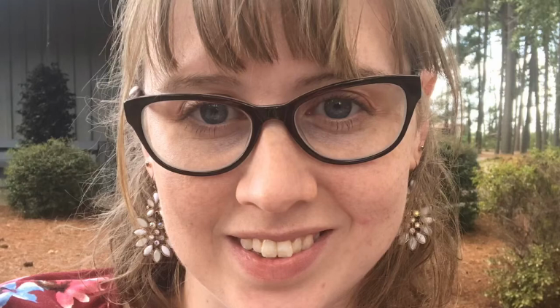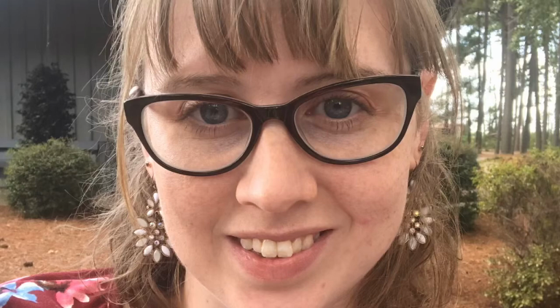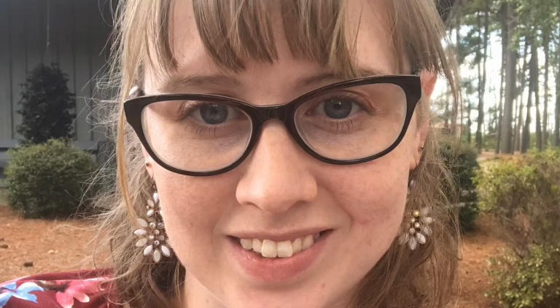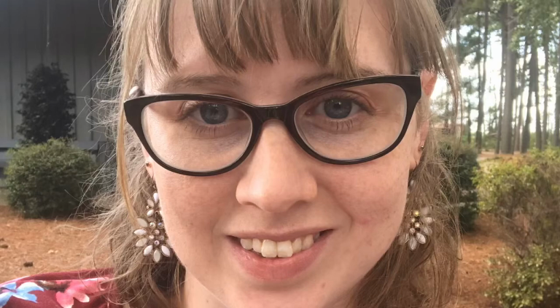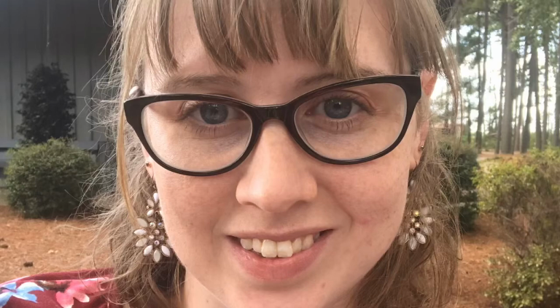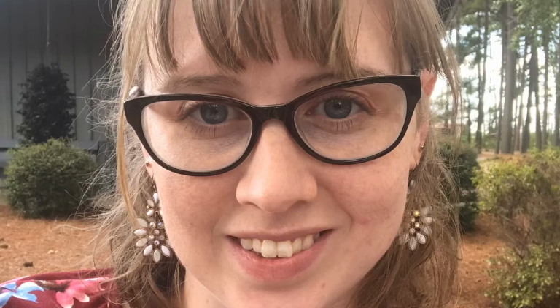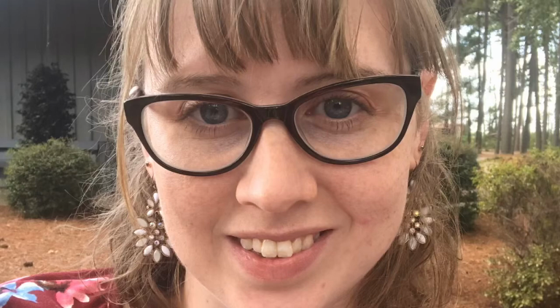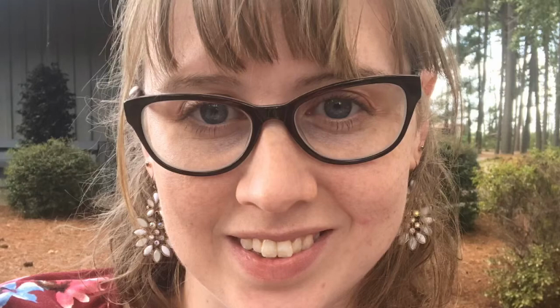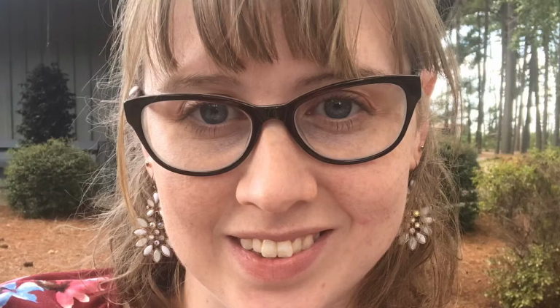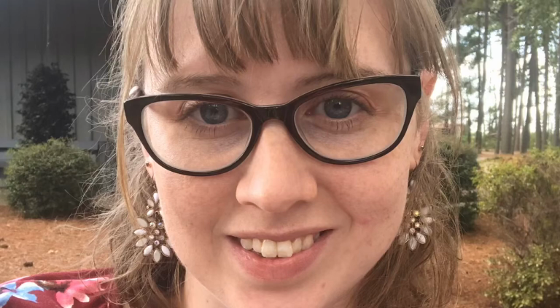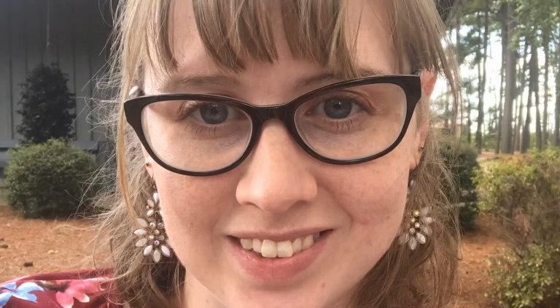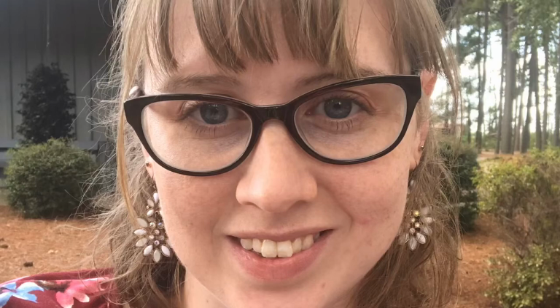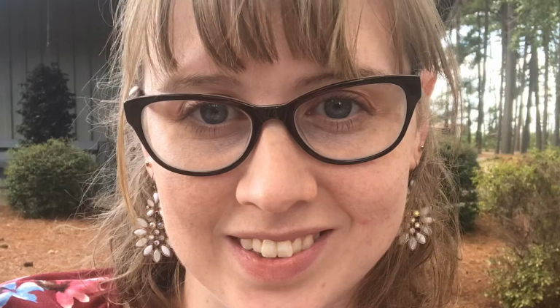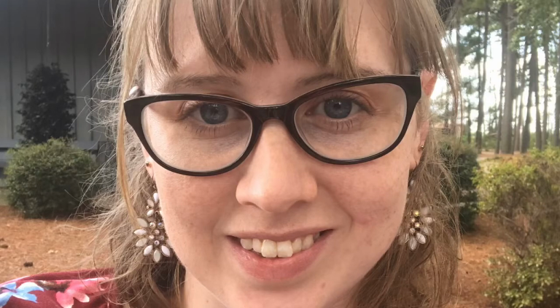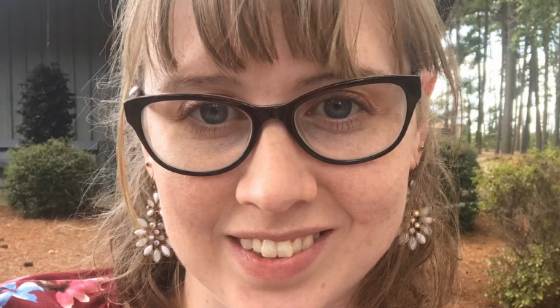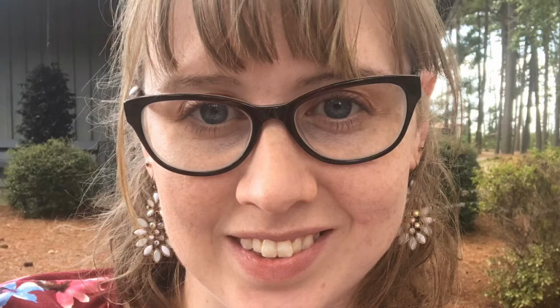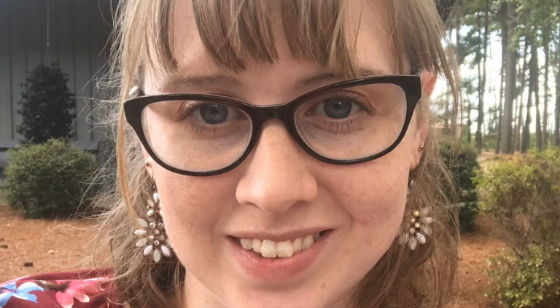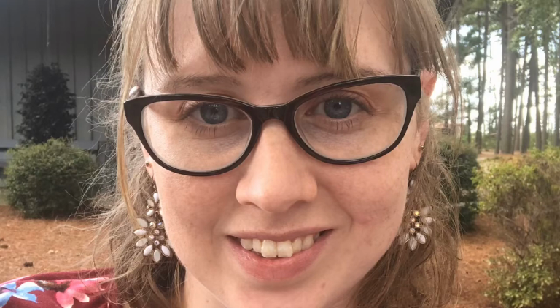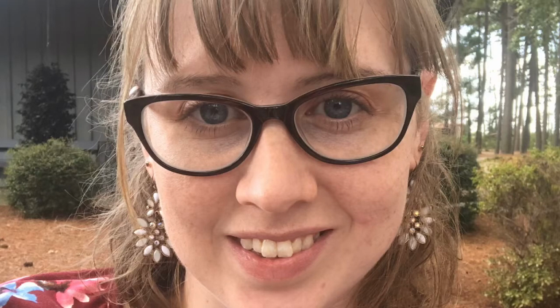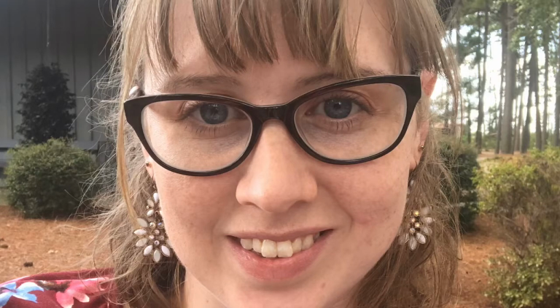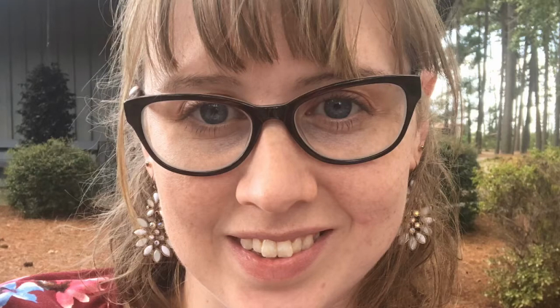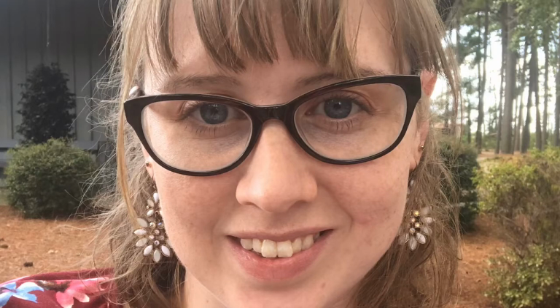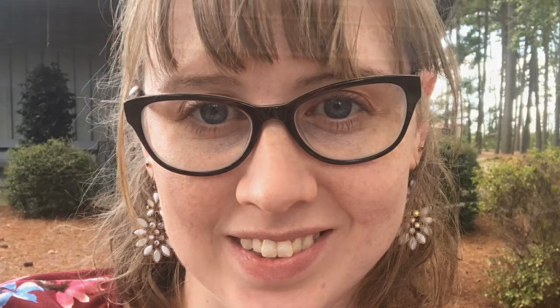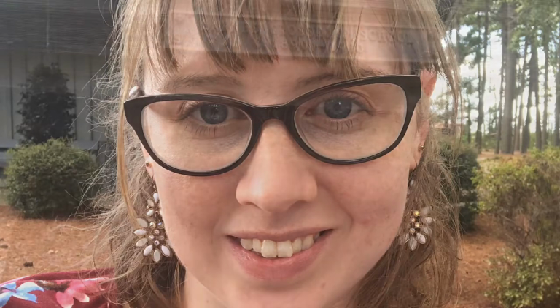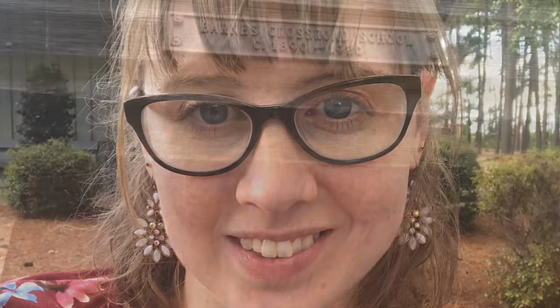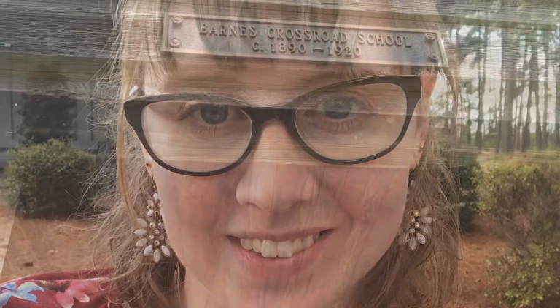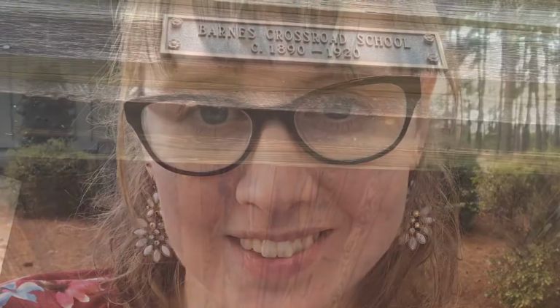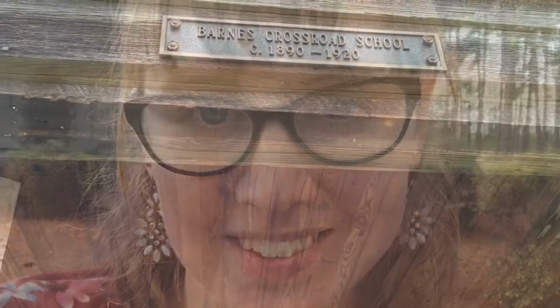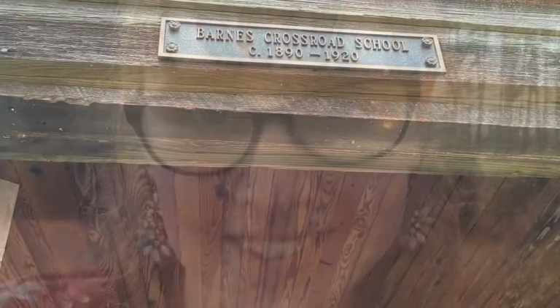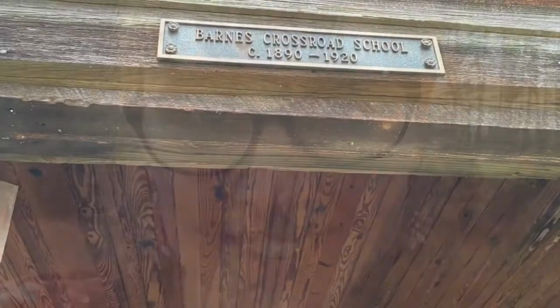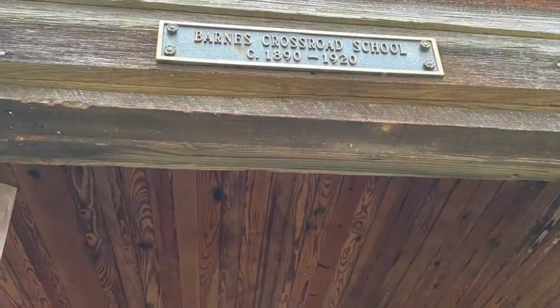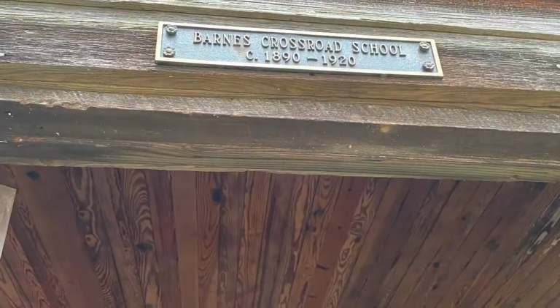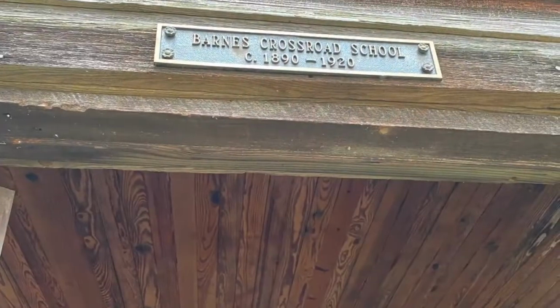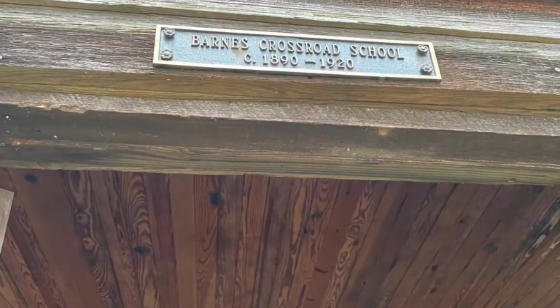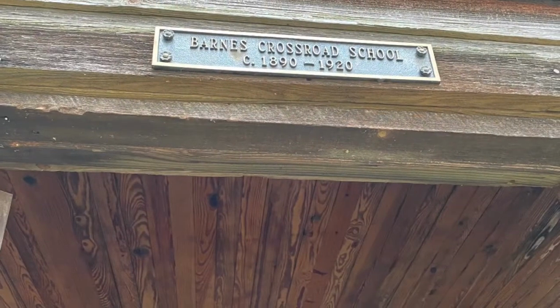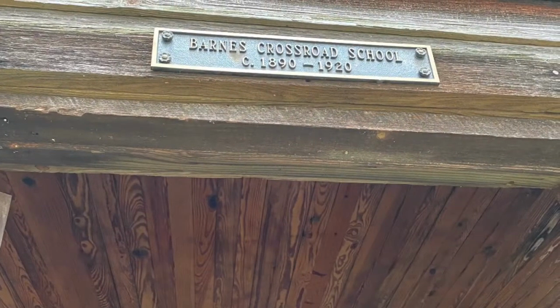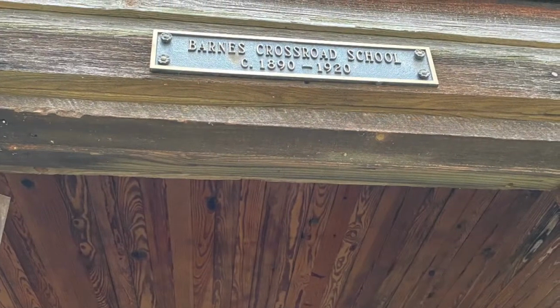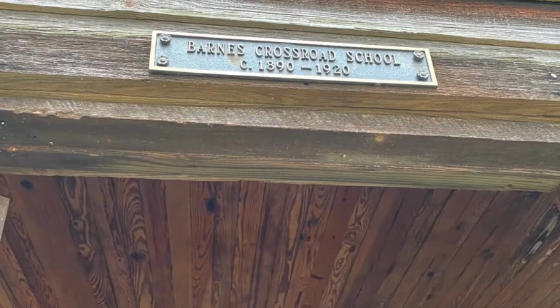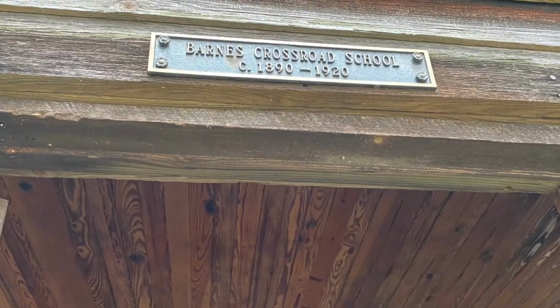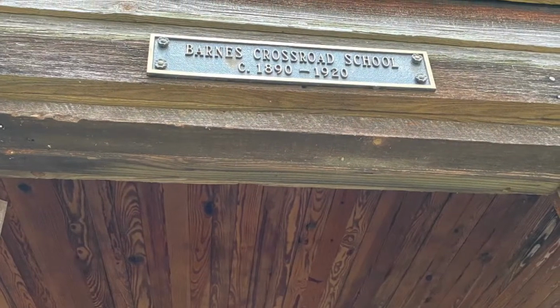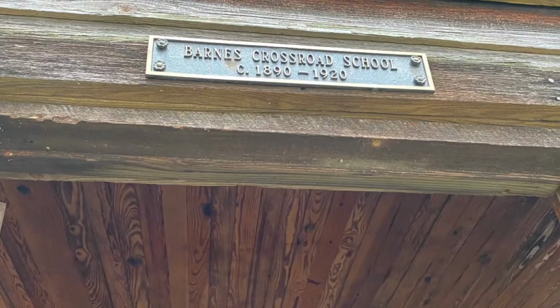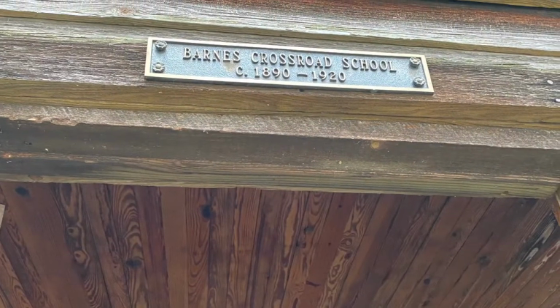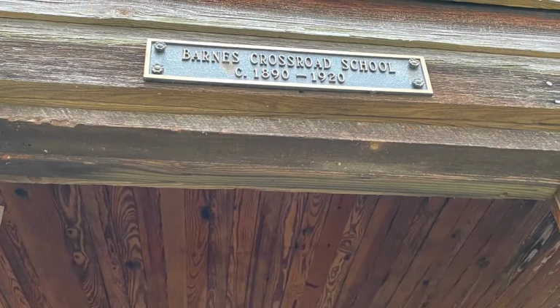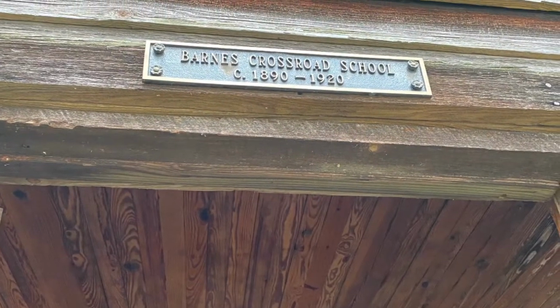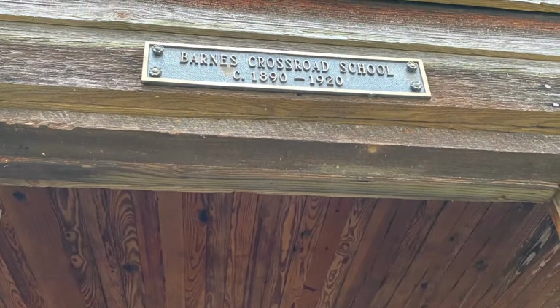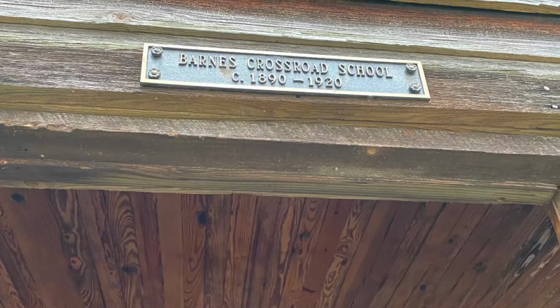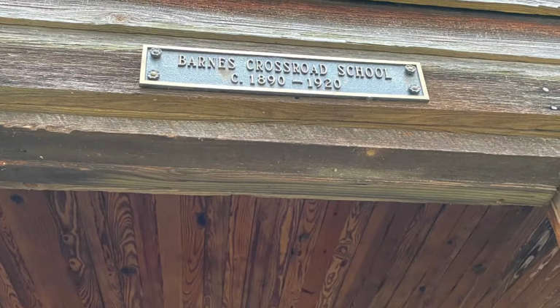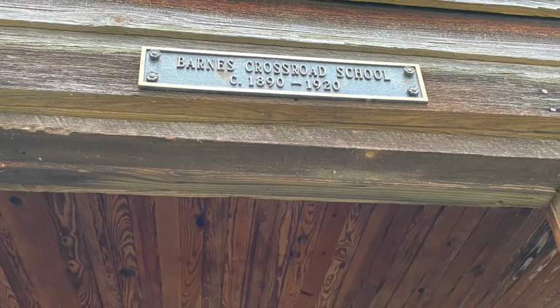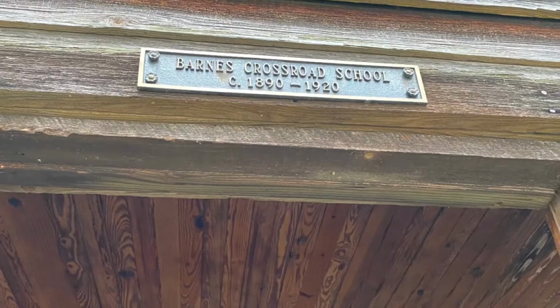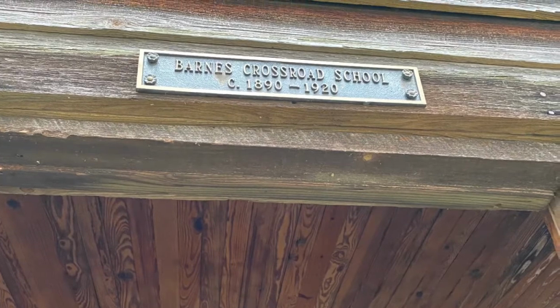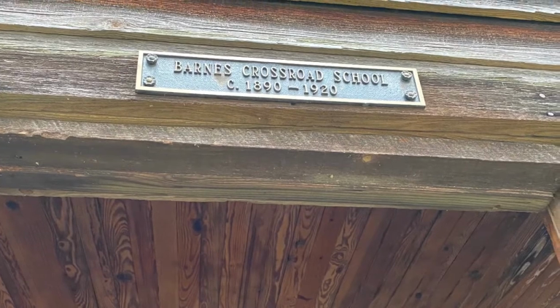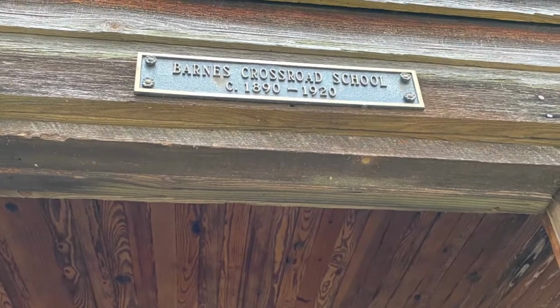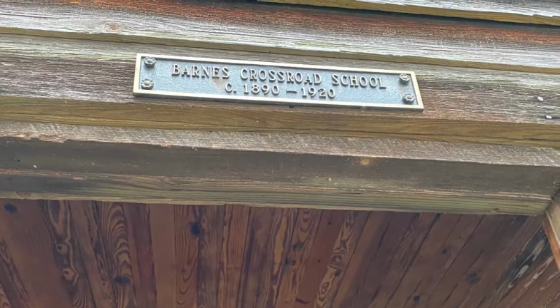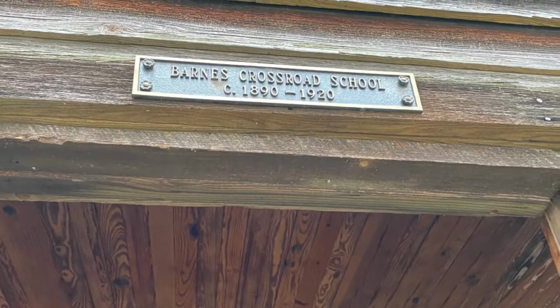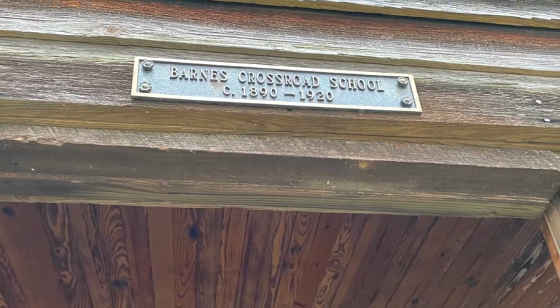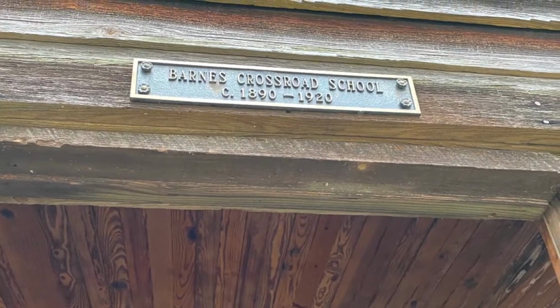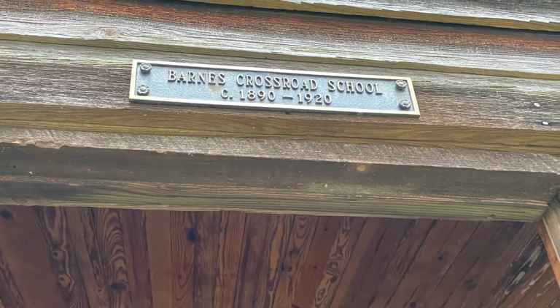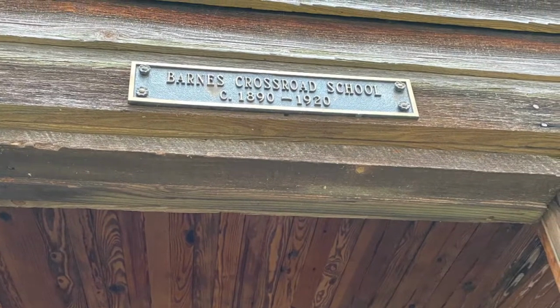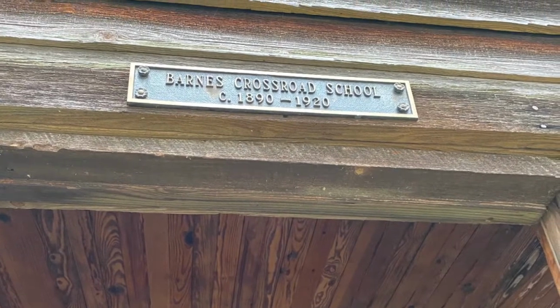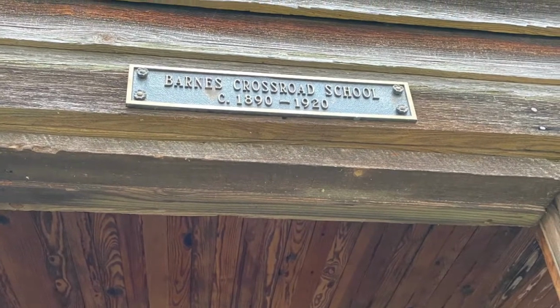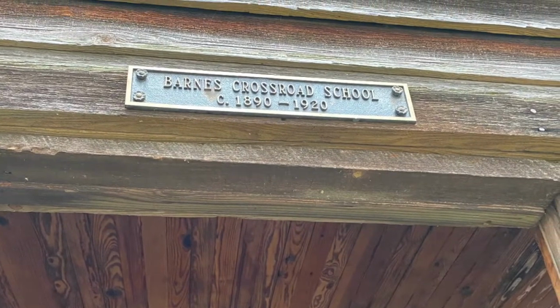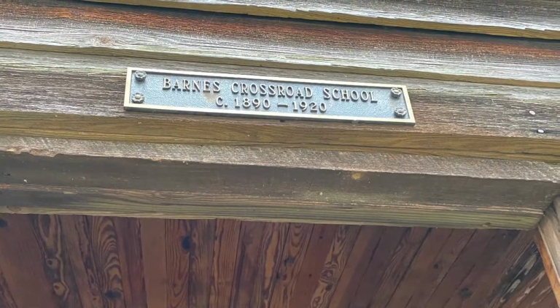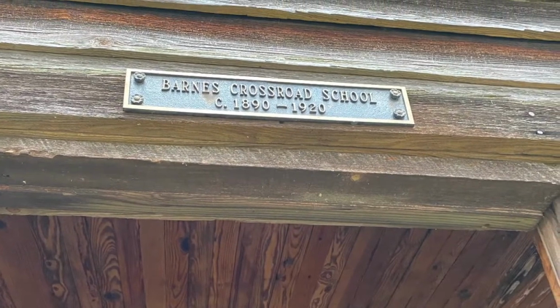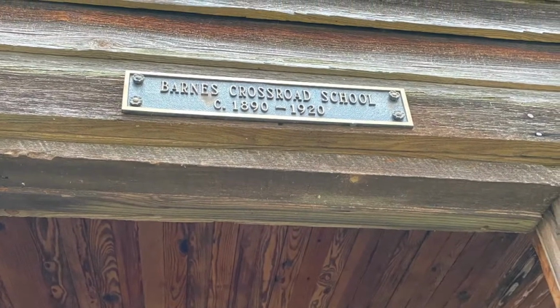My name is Beth Navarez. I'm the Collection Care Specialist at the Tobacco Farm Life Museum and I'm going to show you around our one-room schoolhouse.